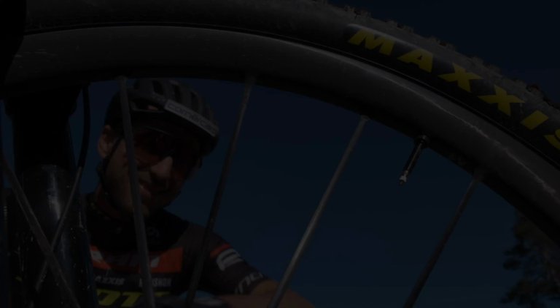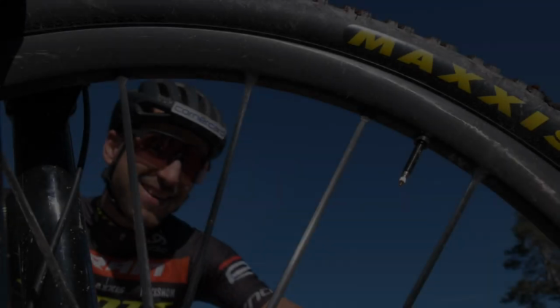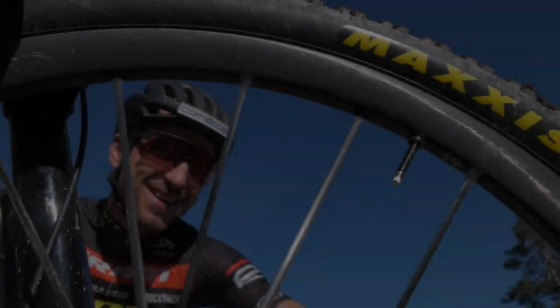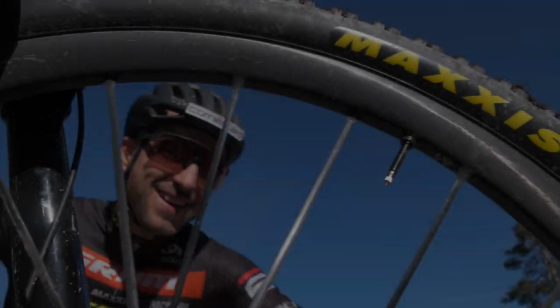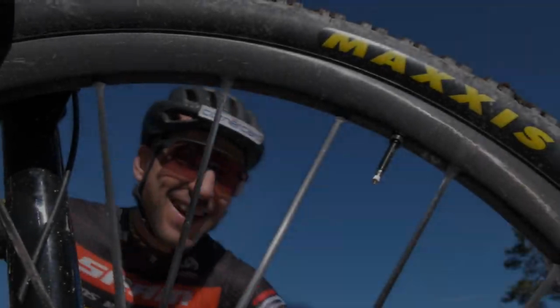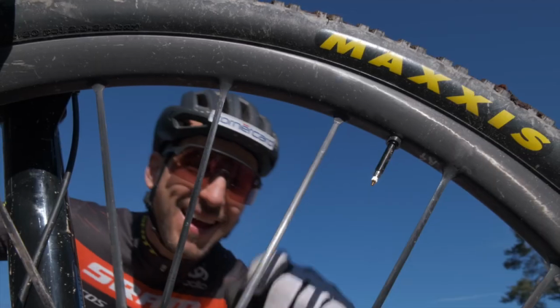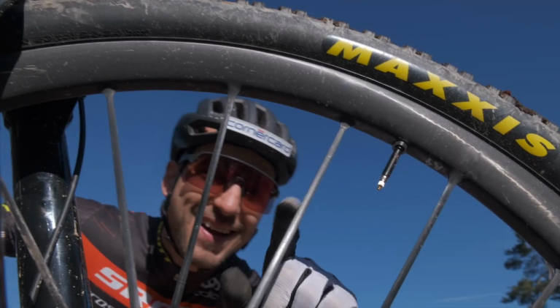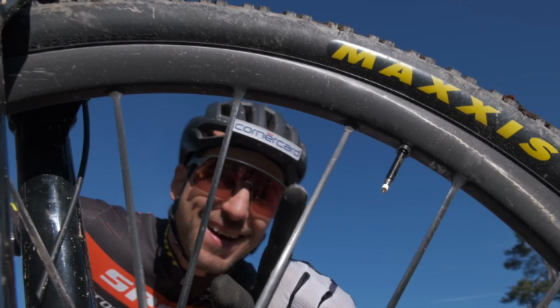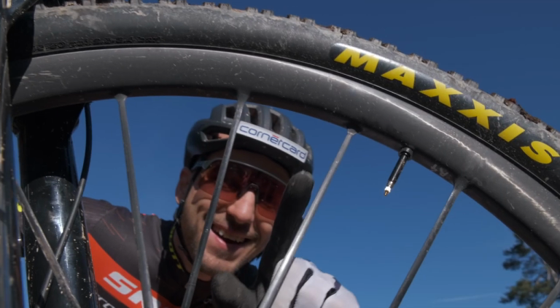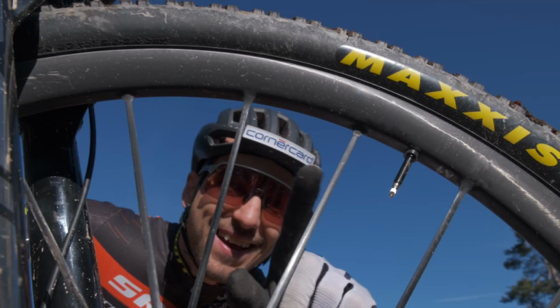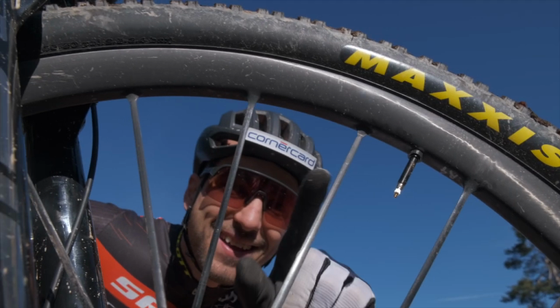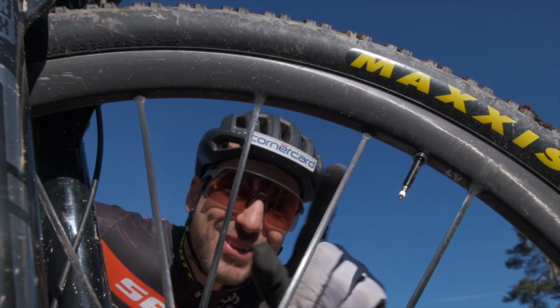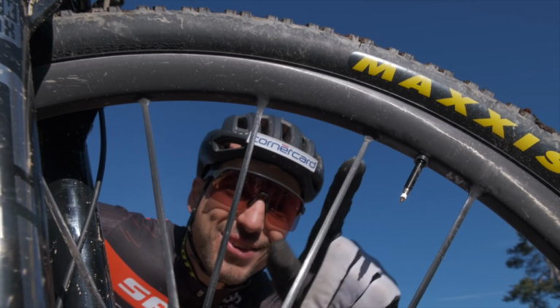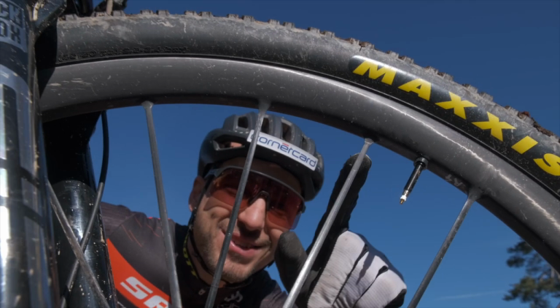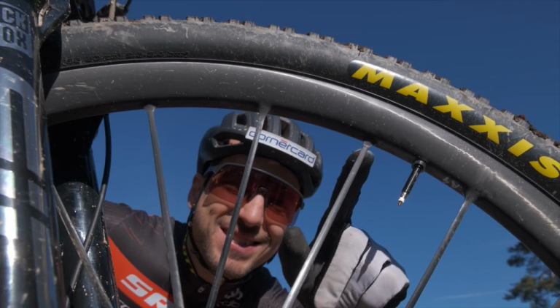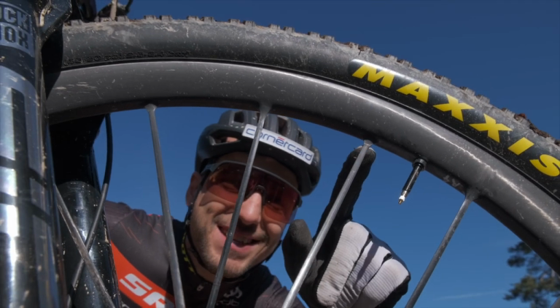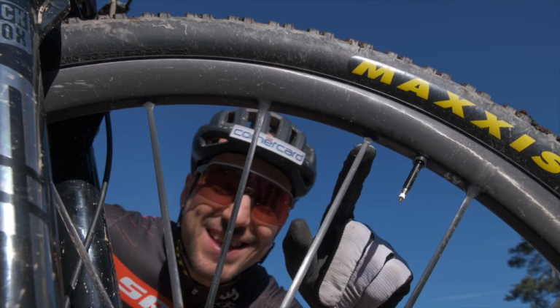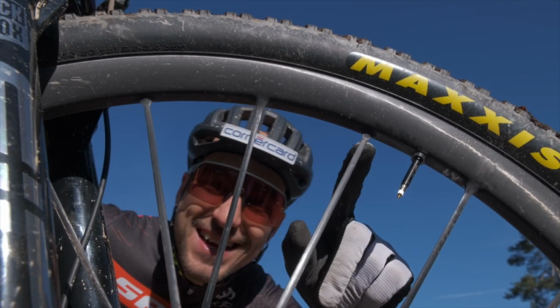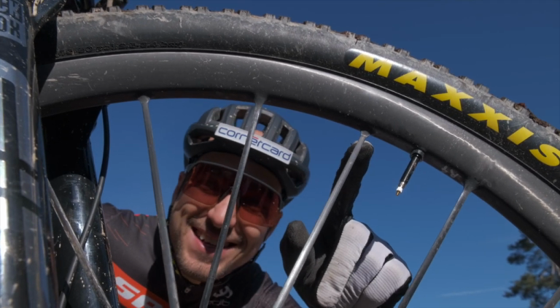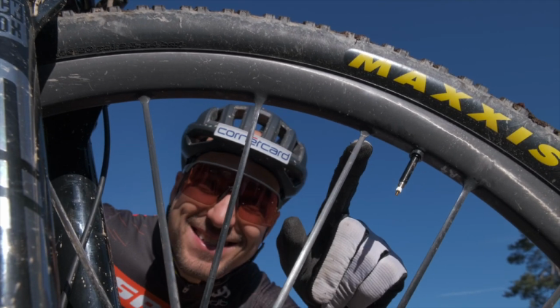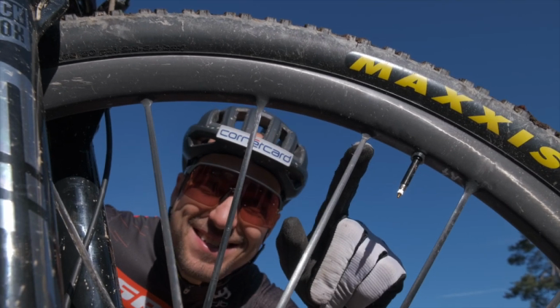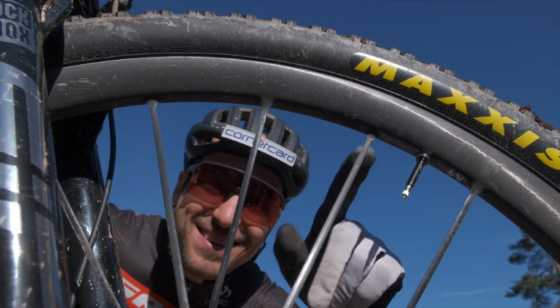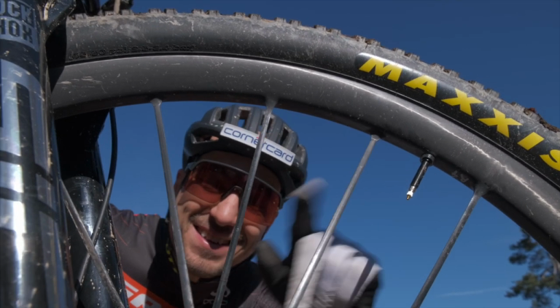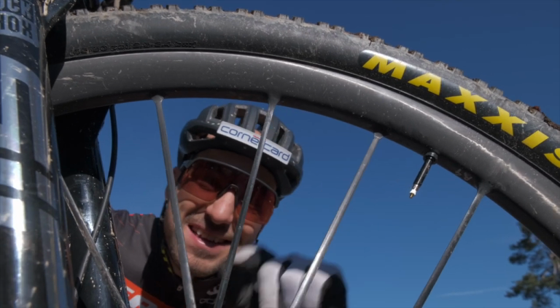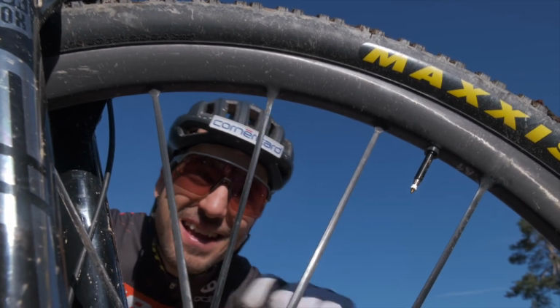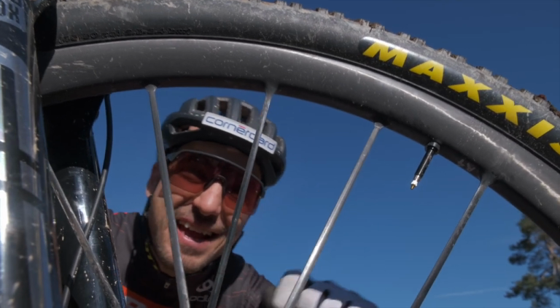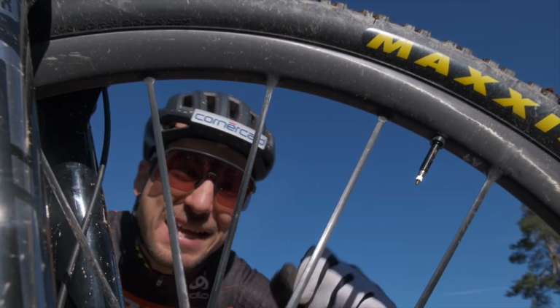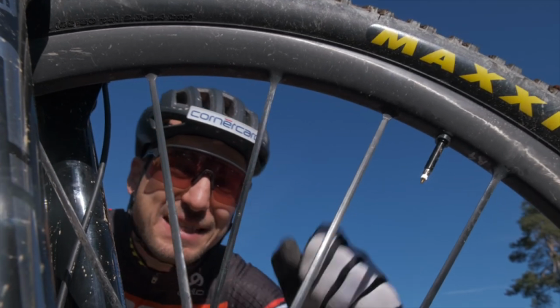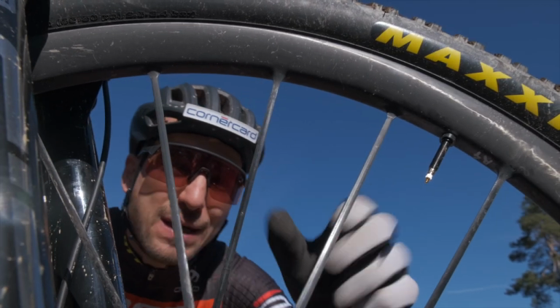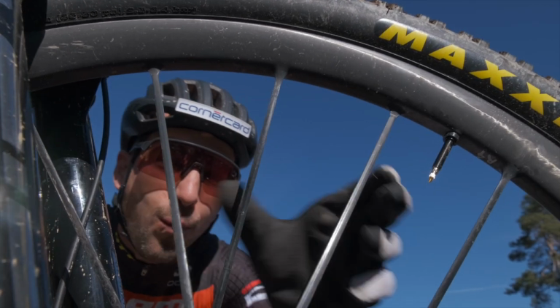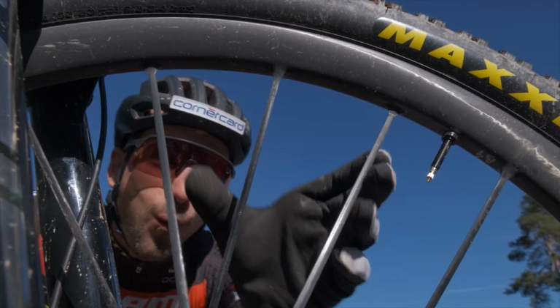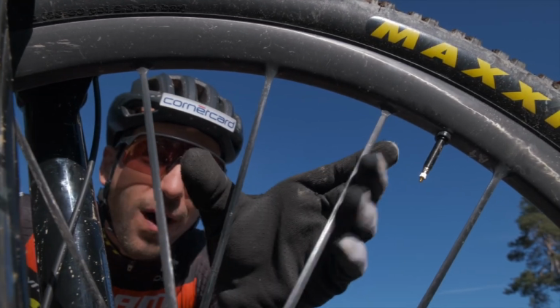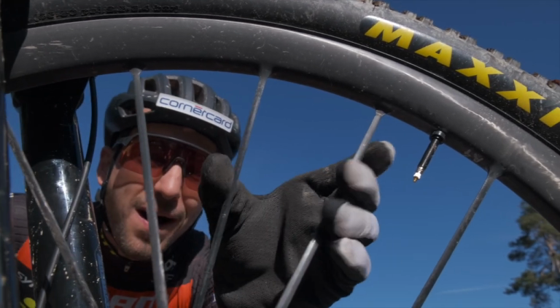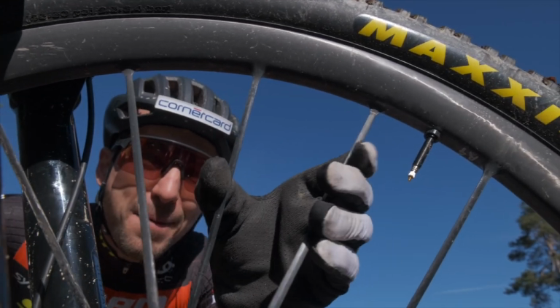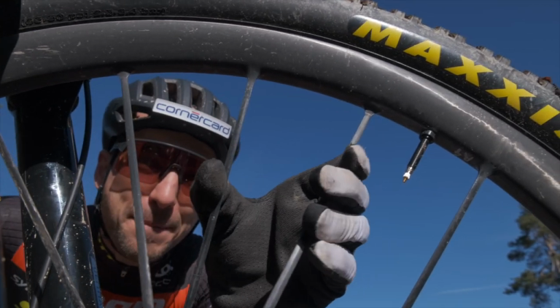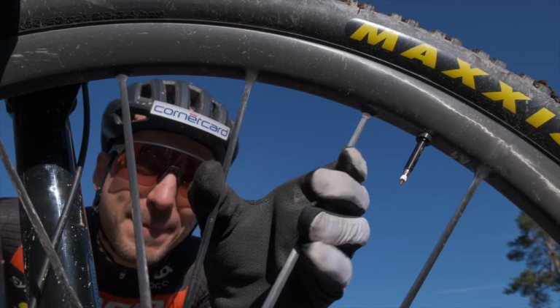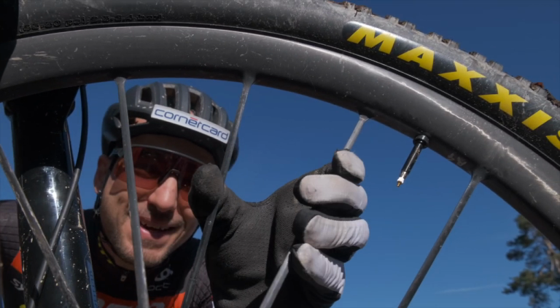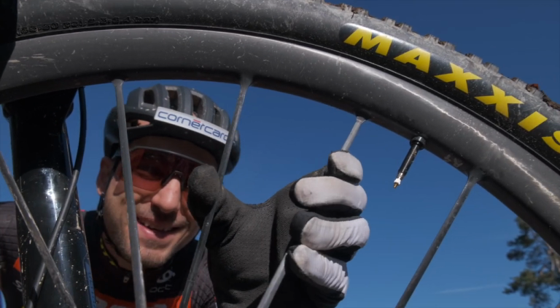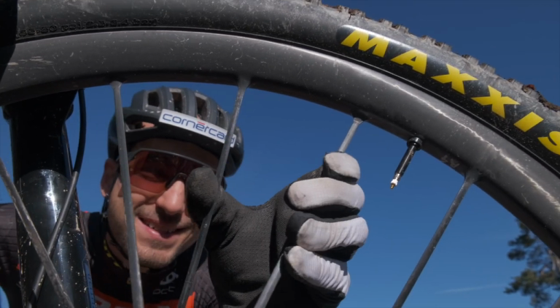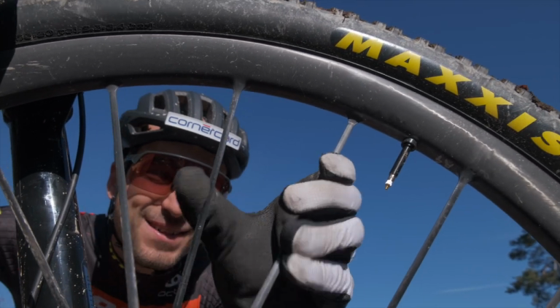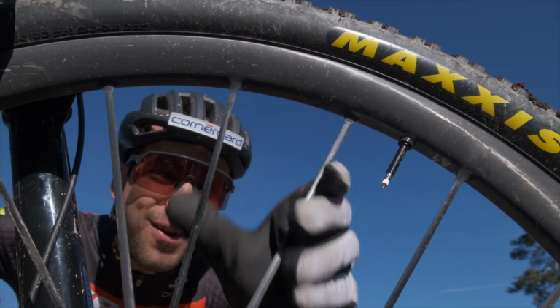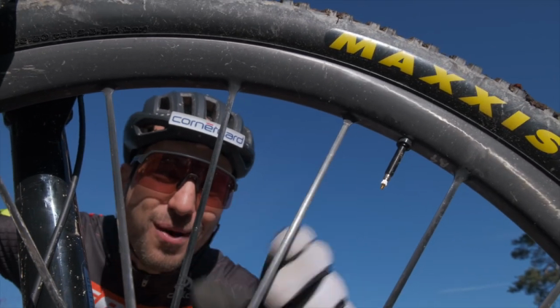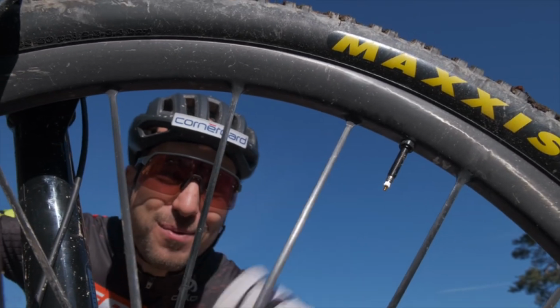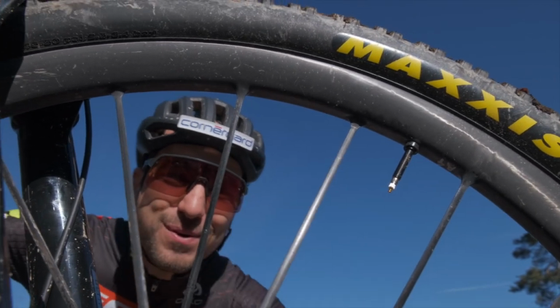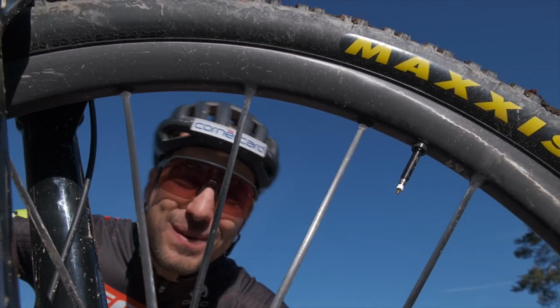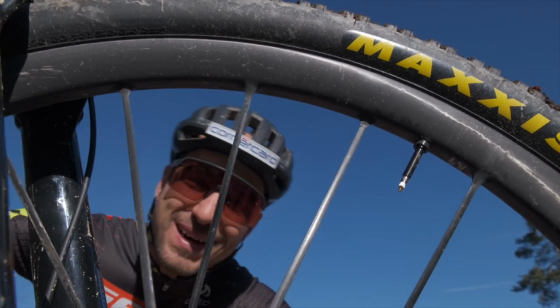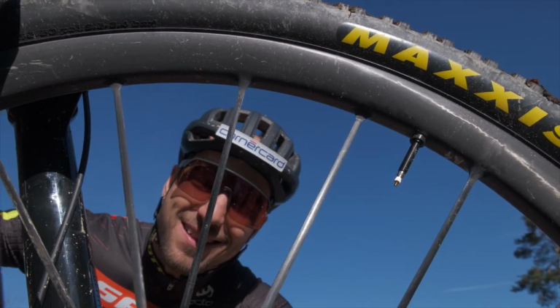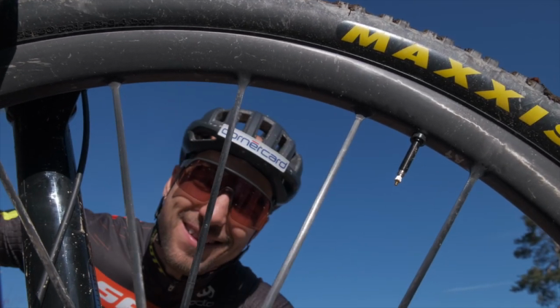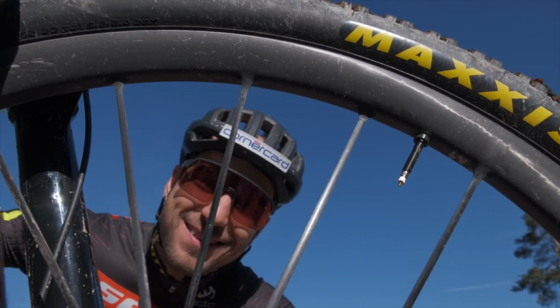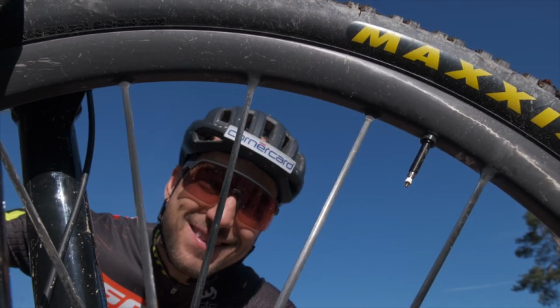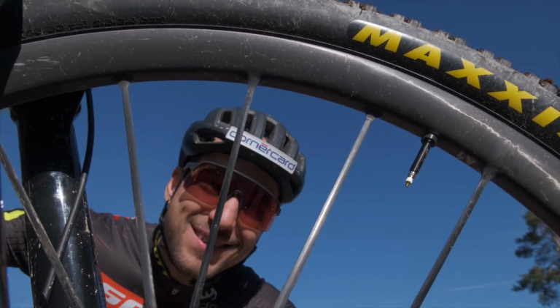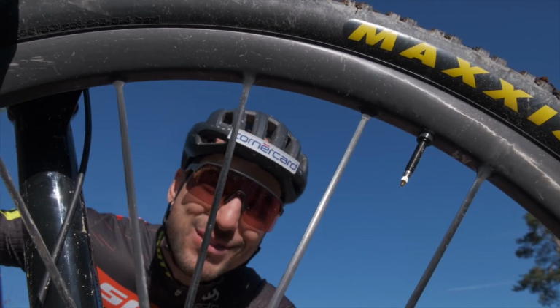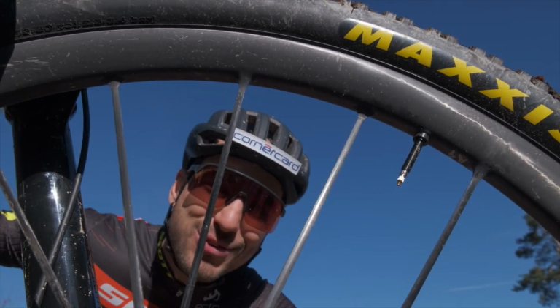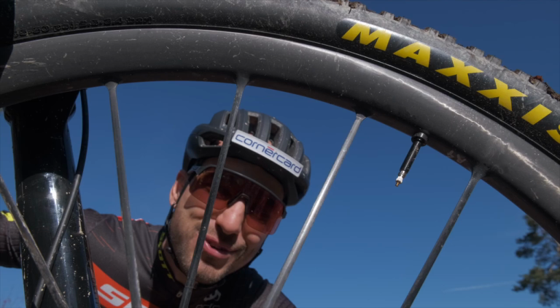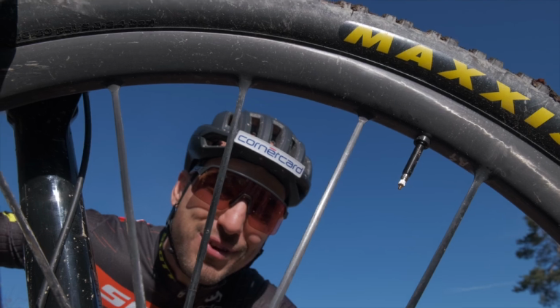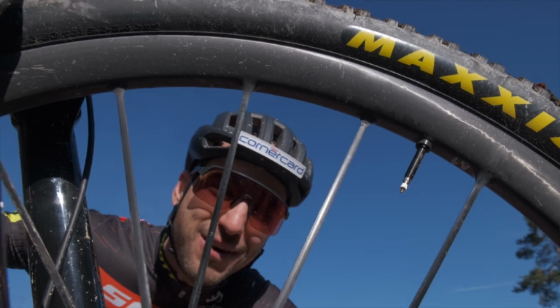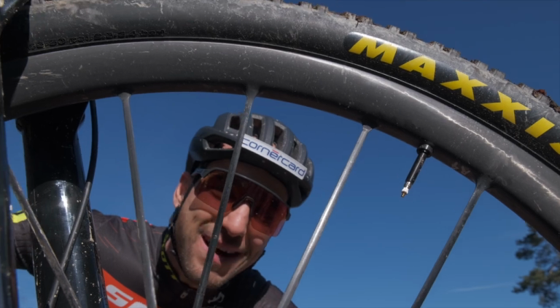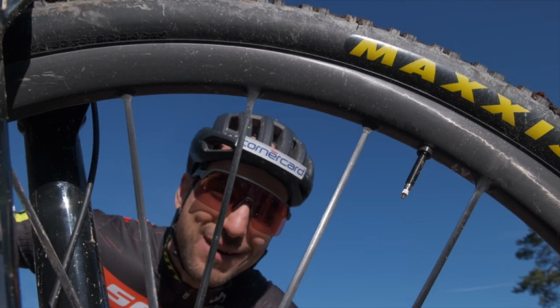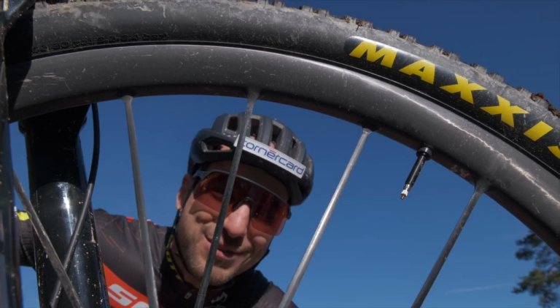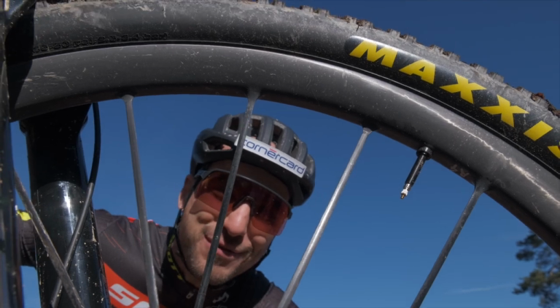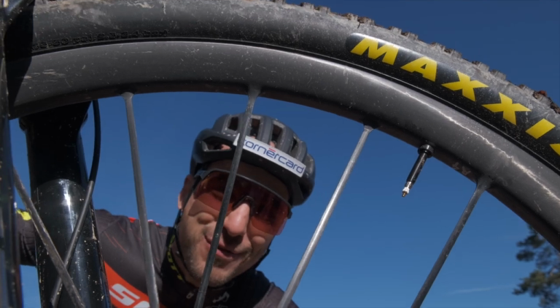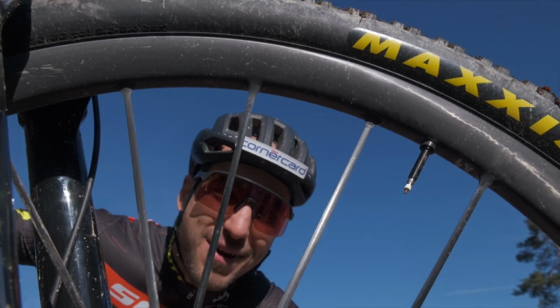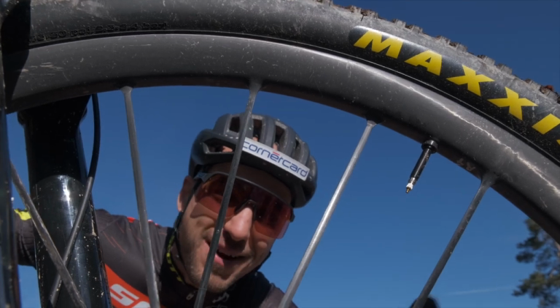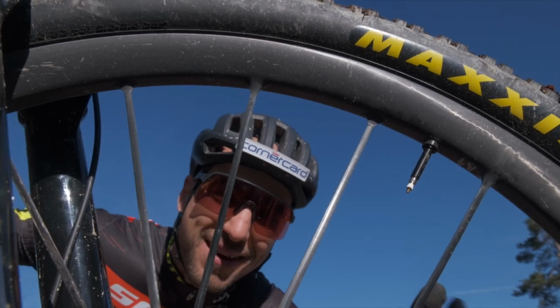Hey Yannick, do you see this? It's a one-piece carbon wheel. Soon you're out of work!